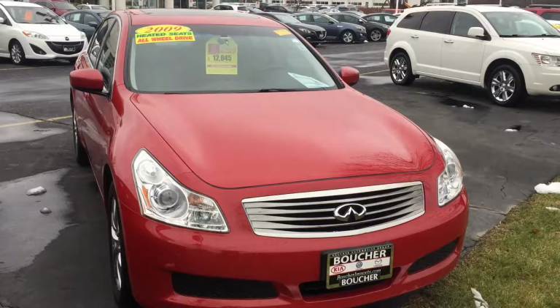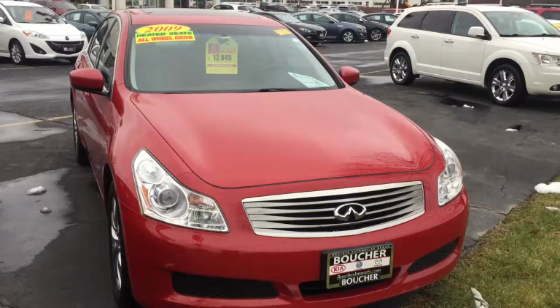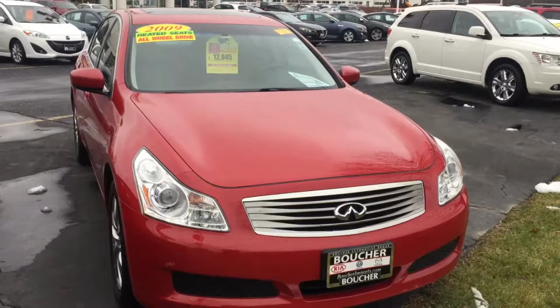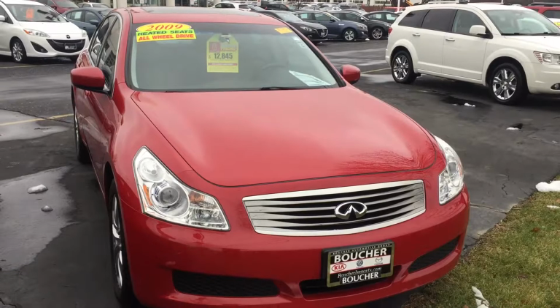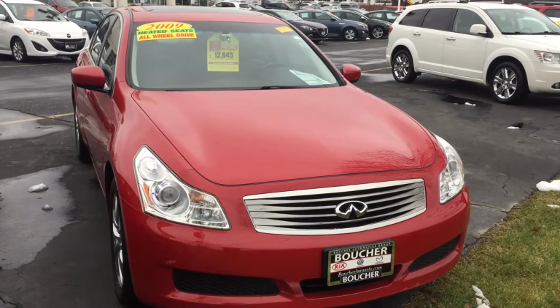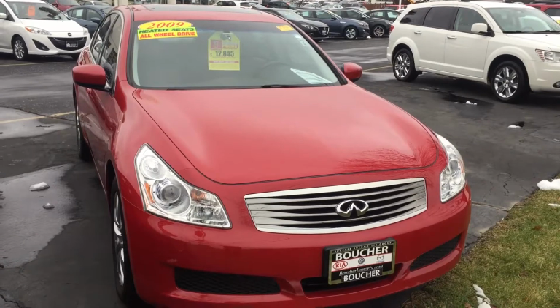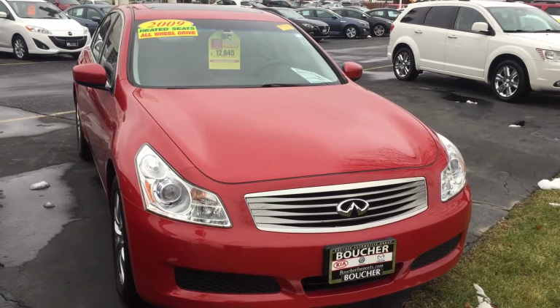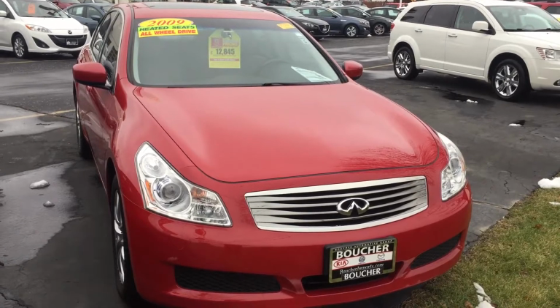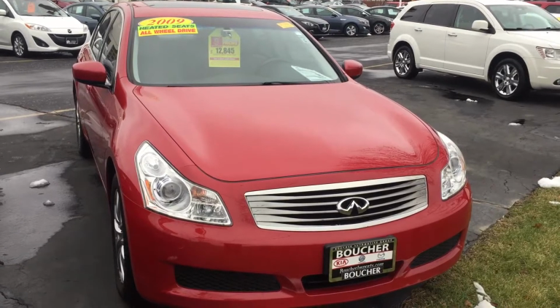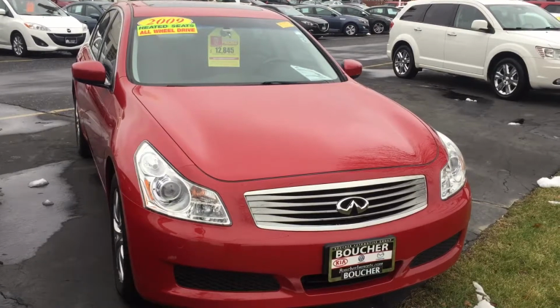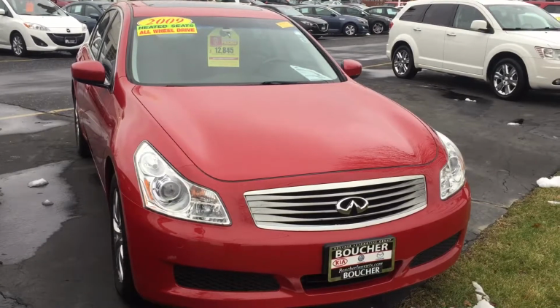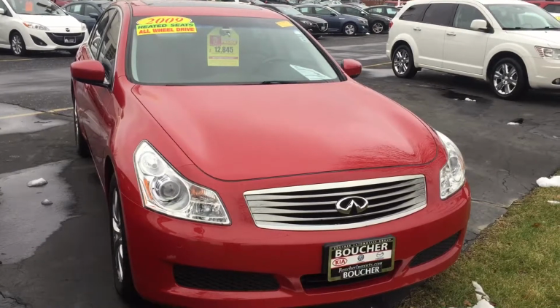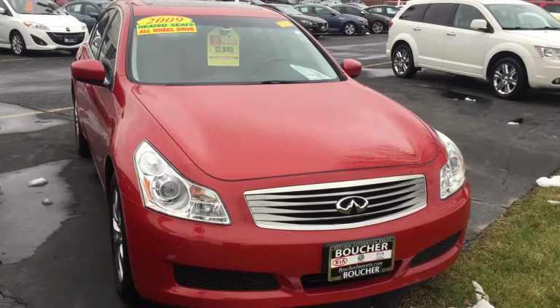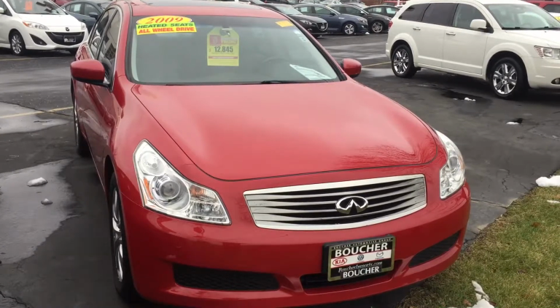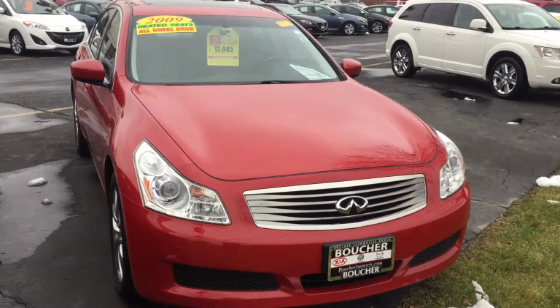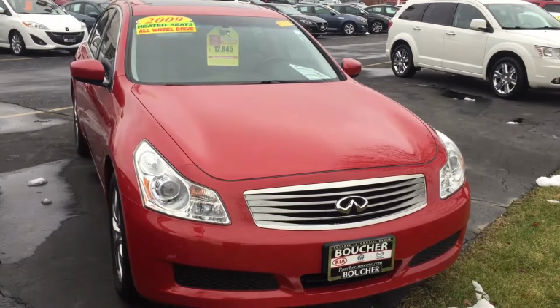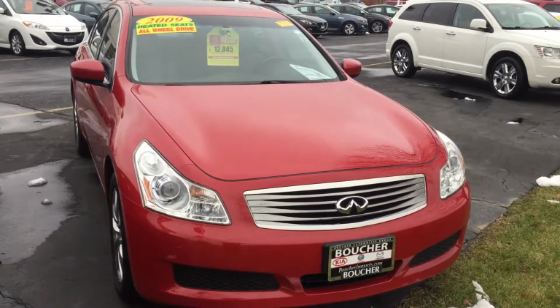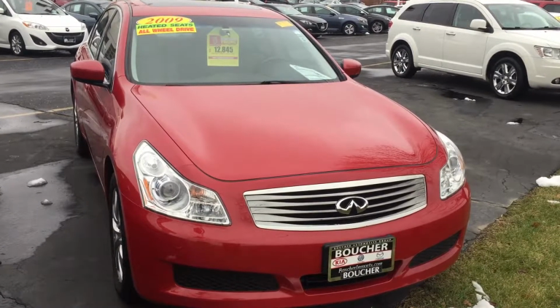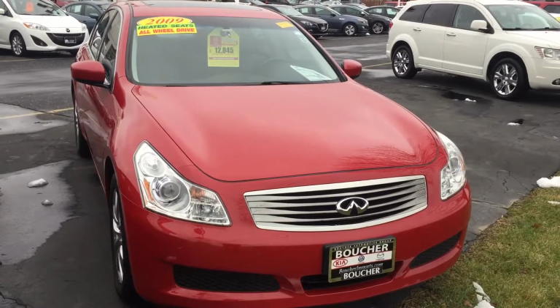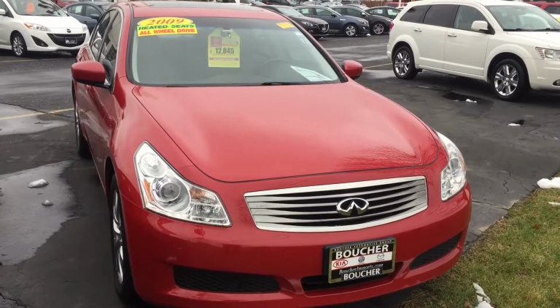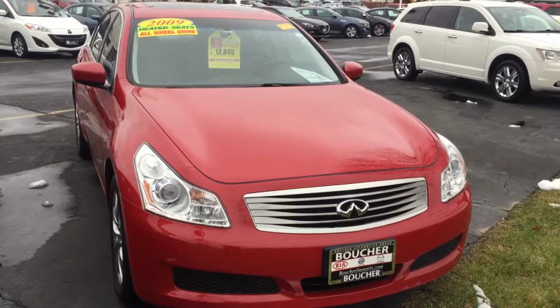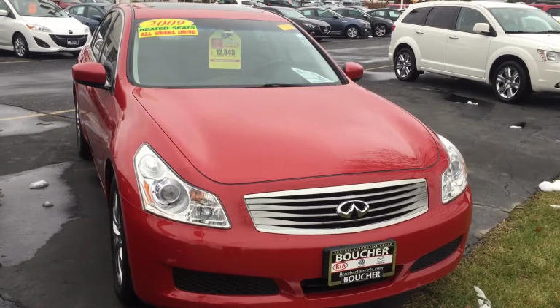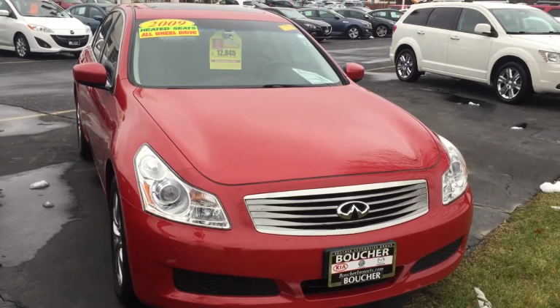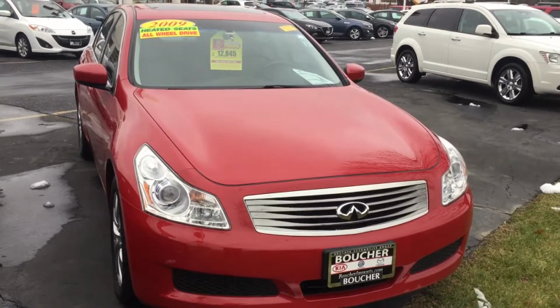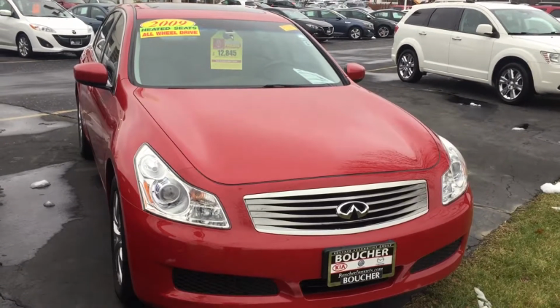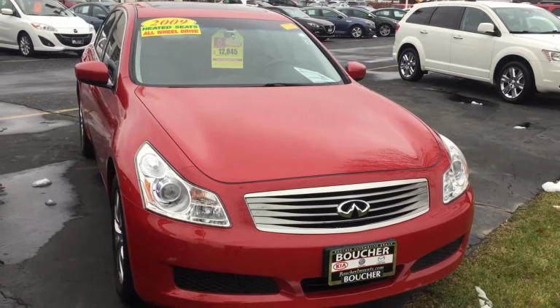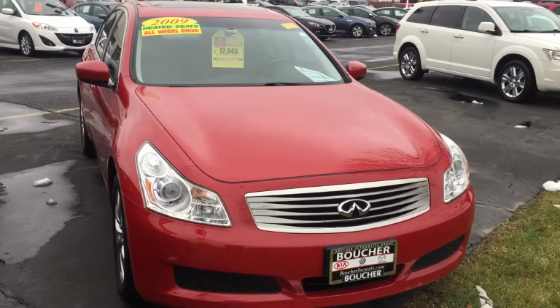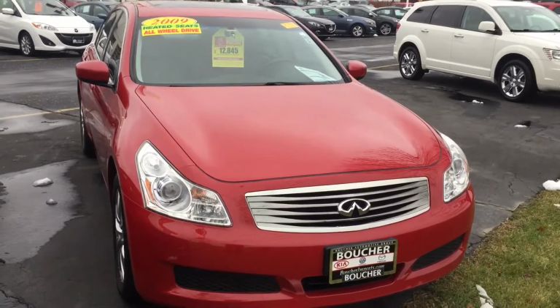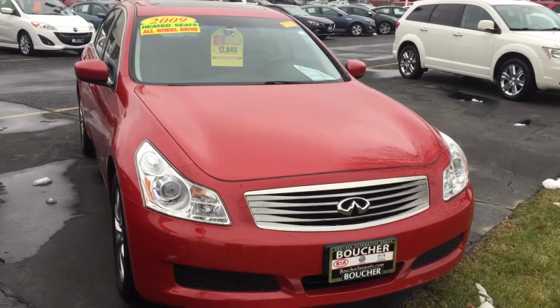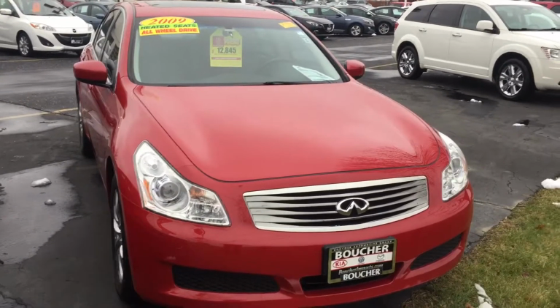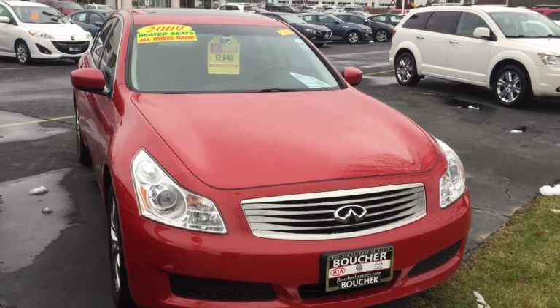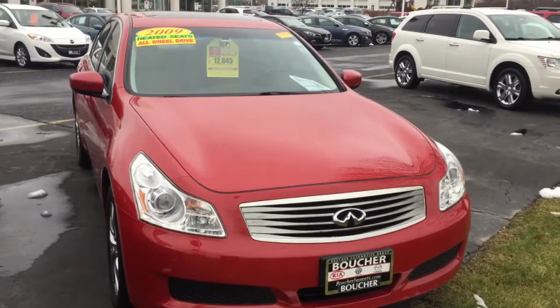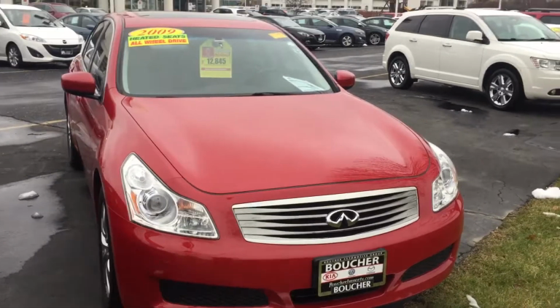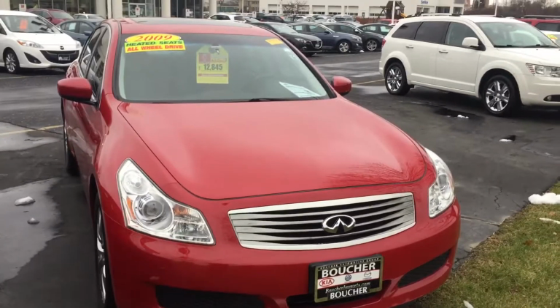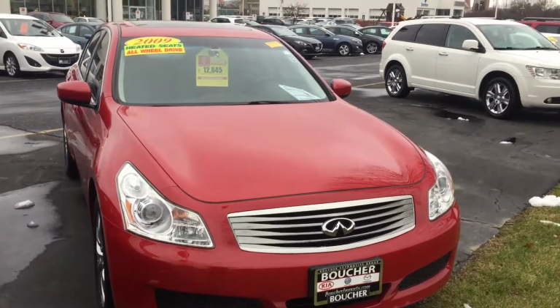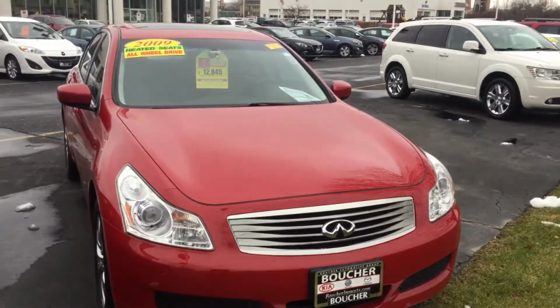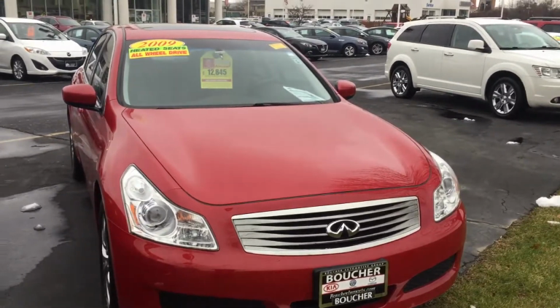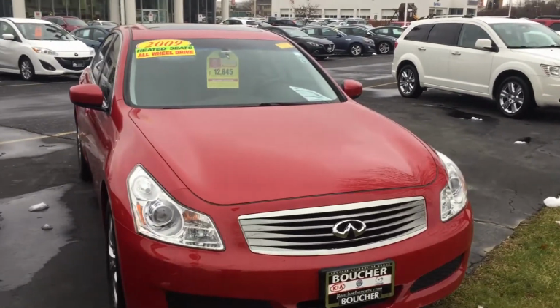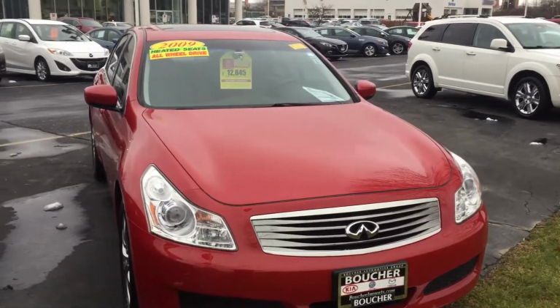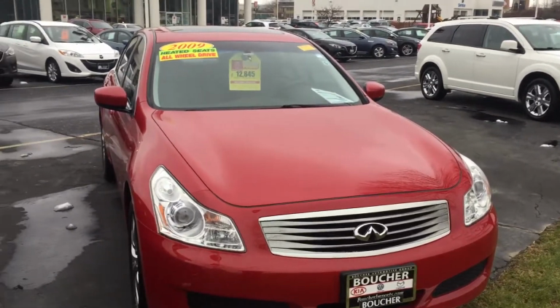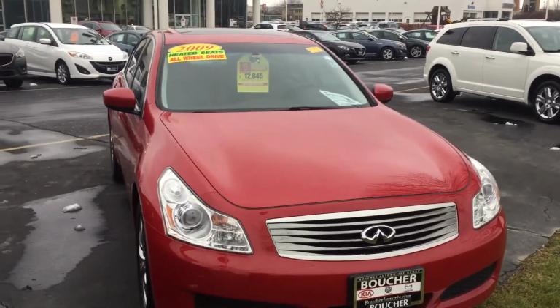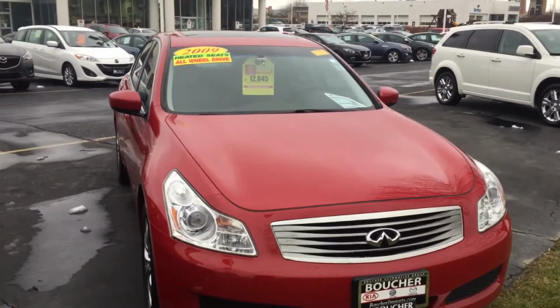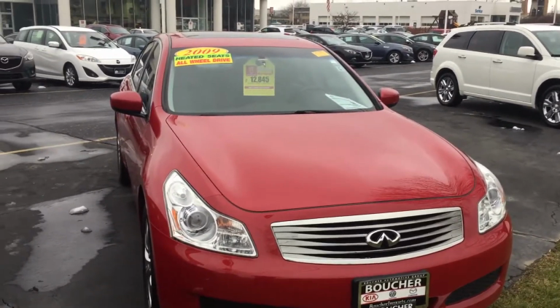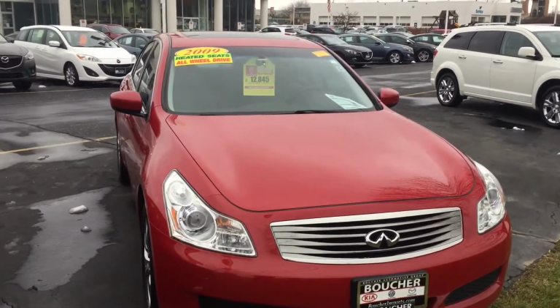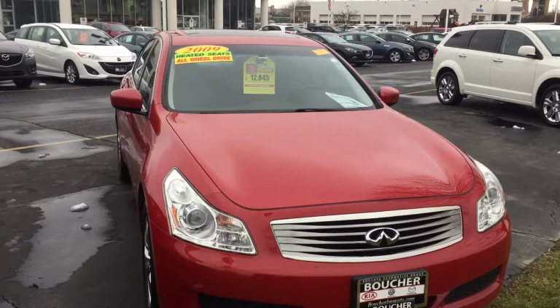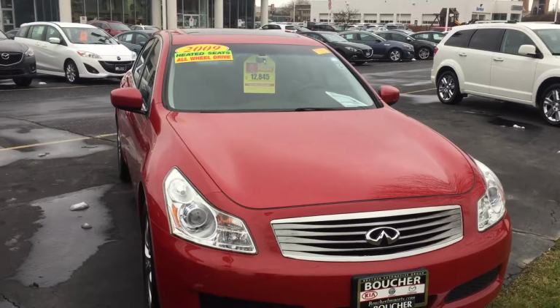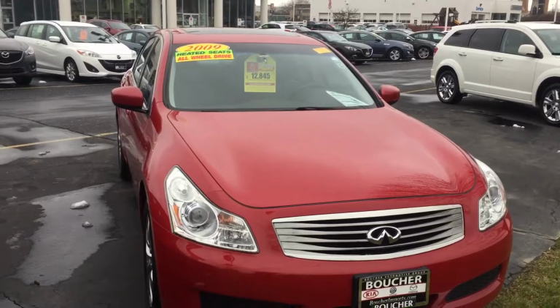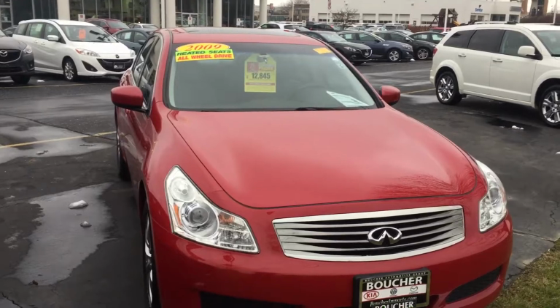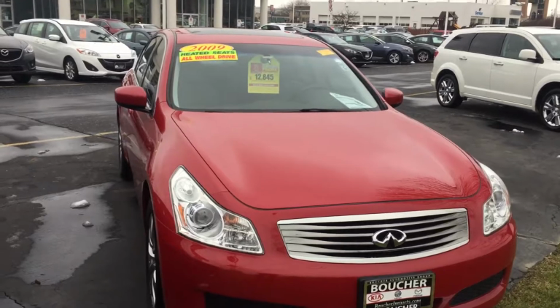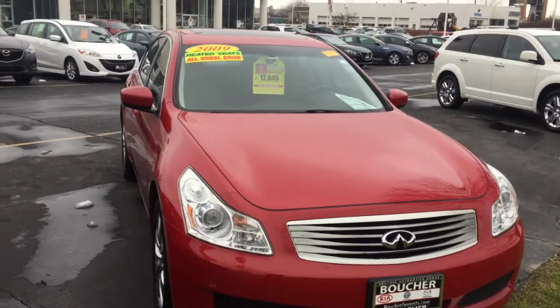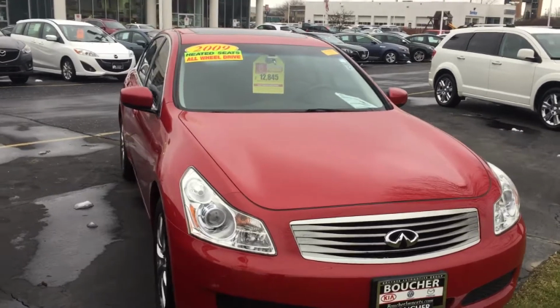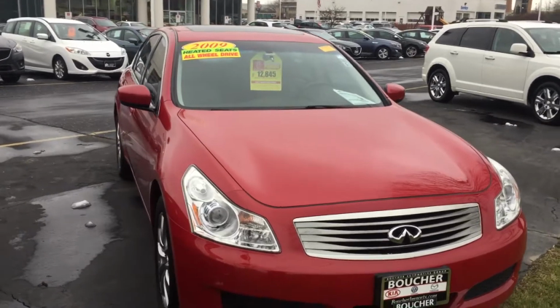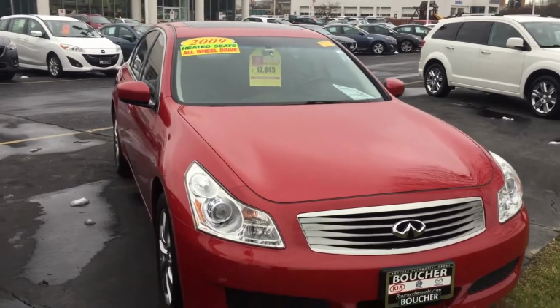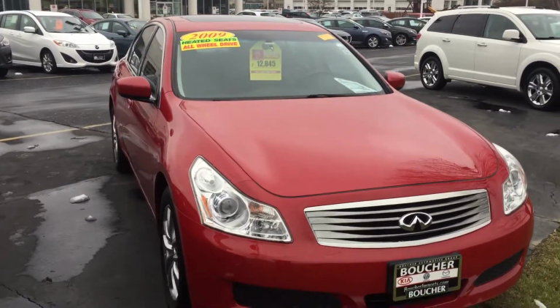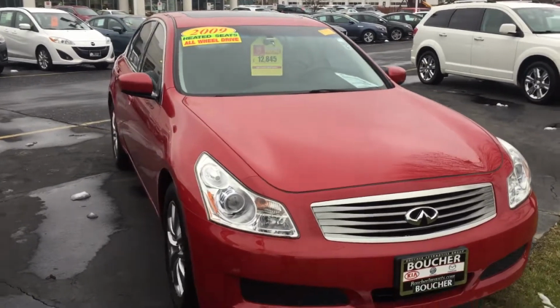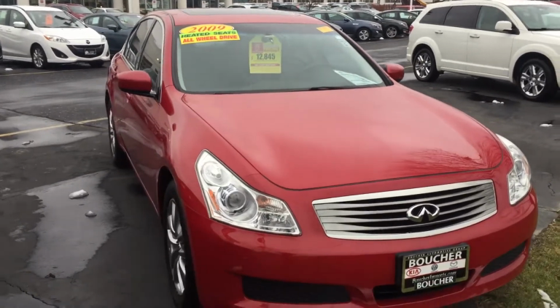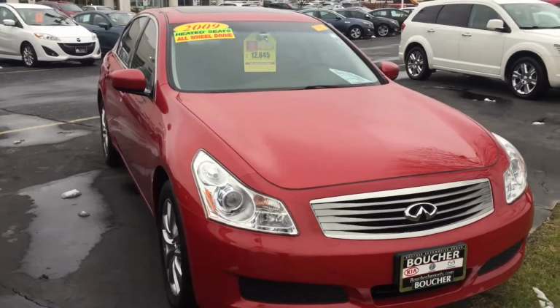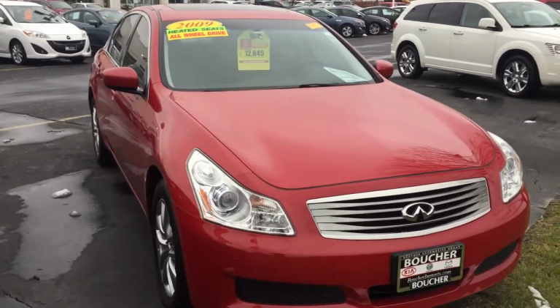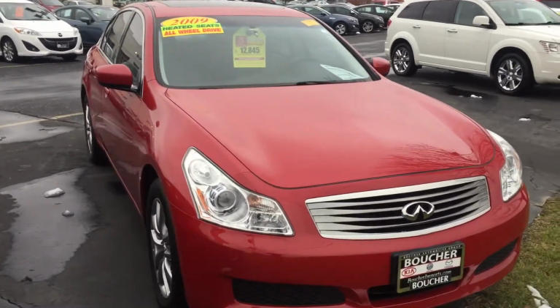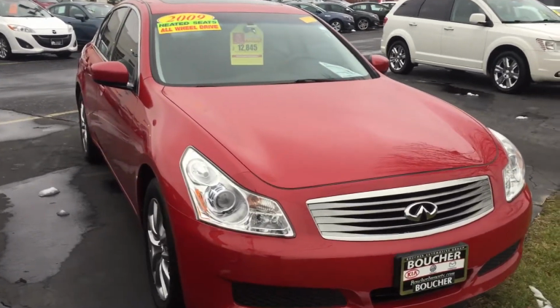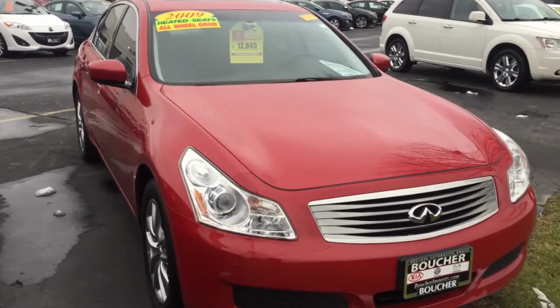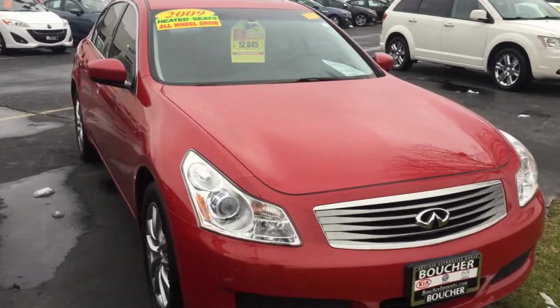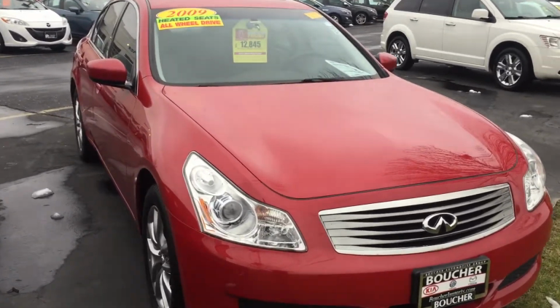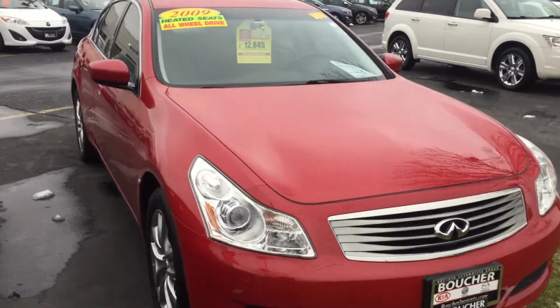Folks, this is Alex Martinez from Fran Boucher Imports. Let me introduce this beauty — a 2009 Infiniti.